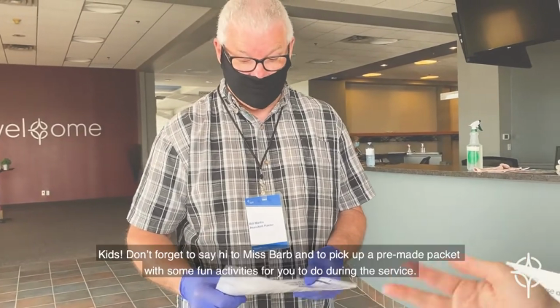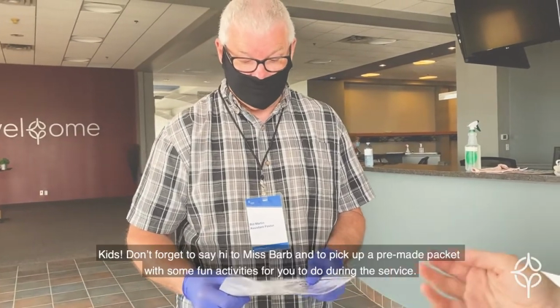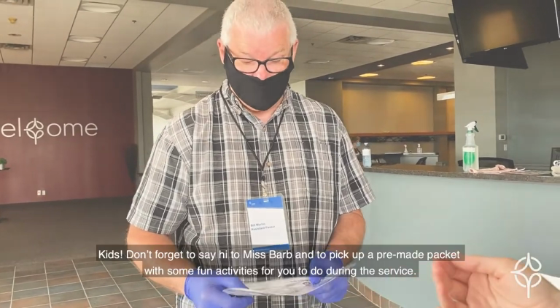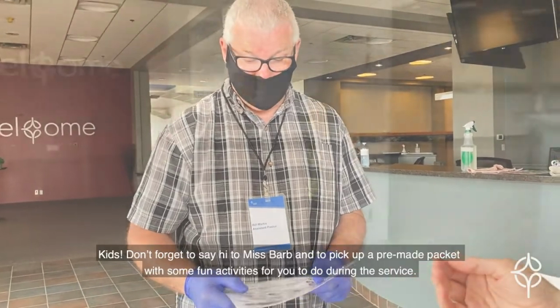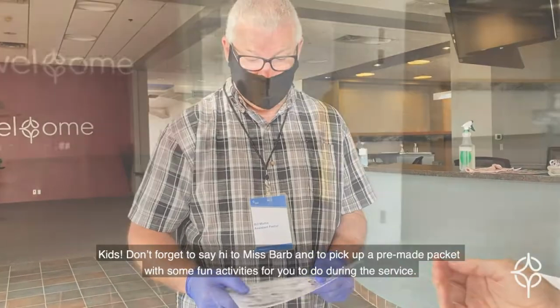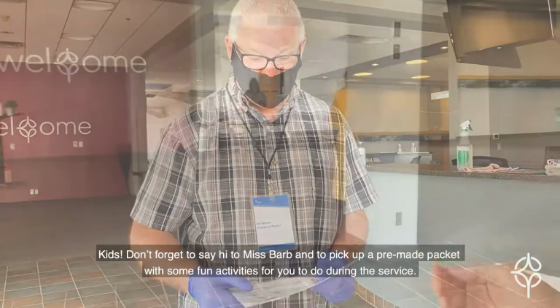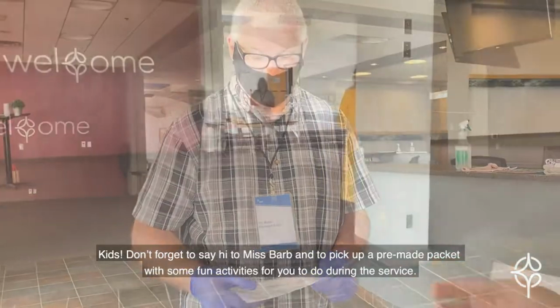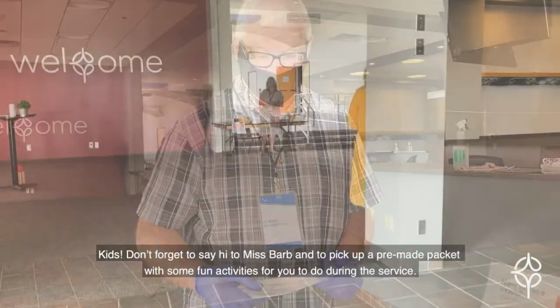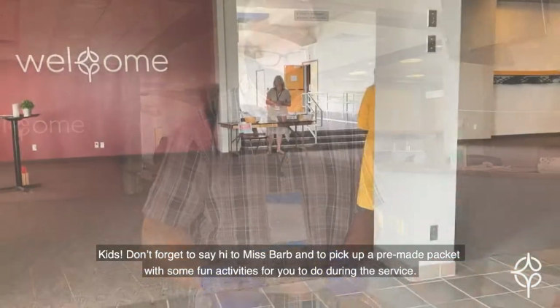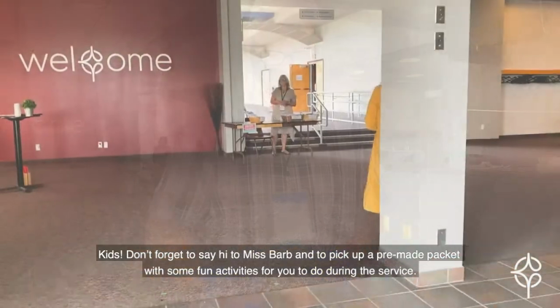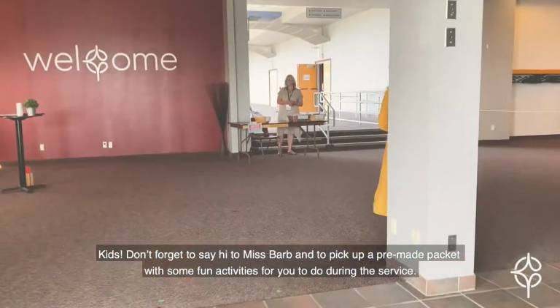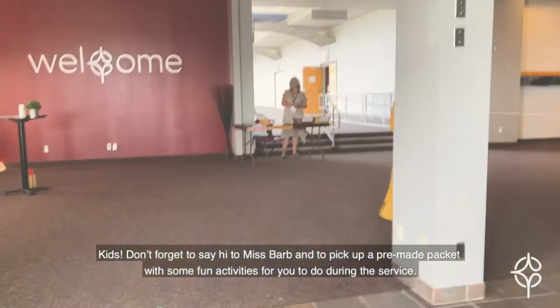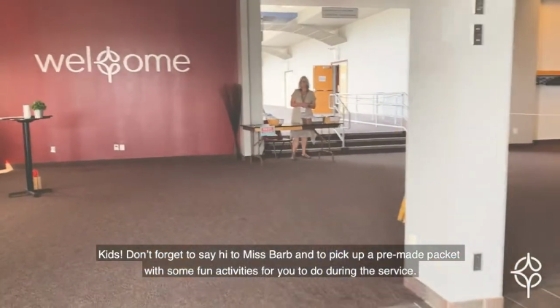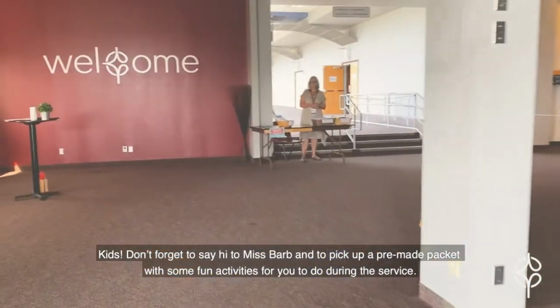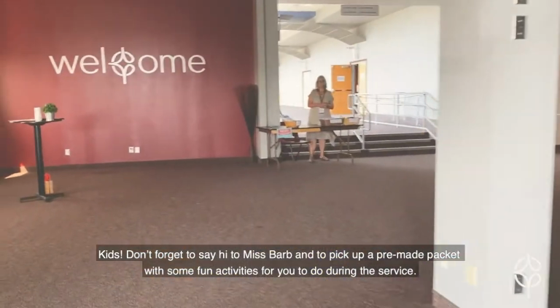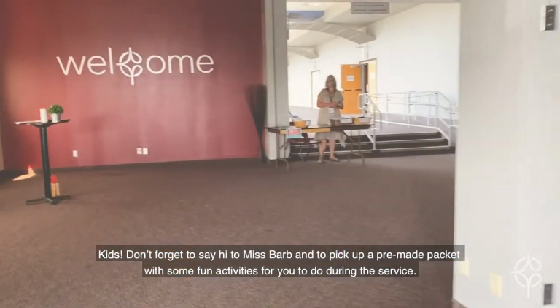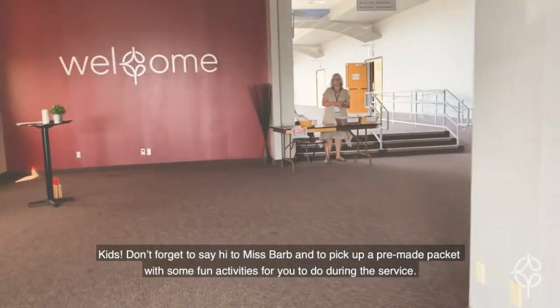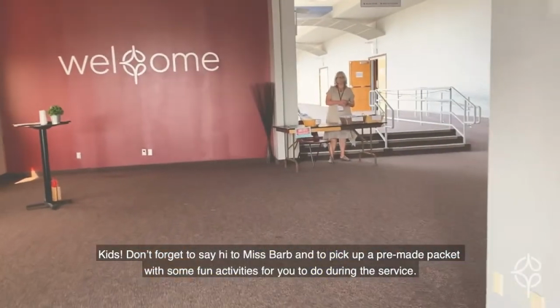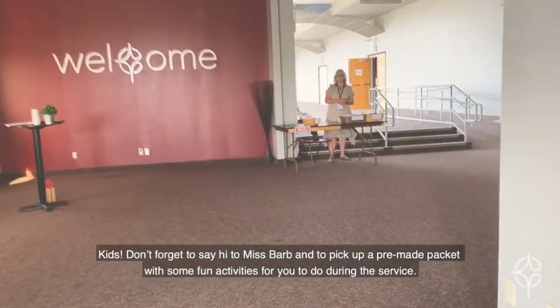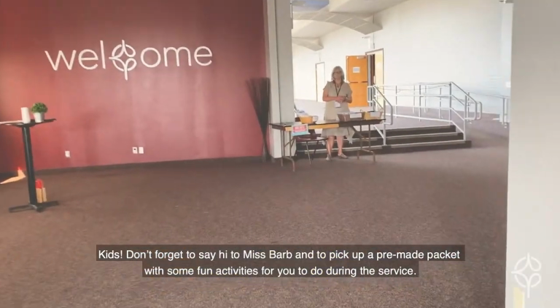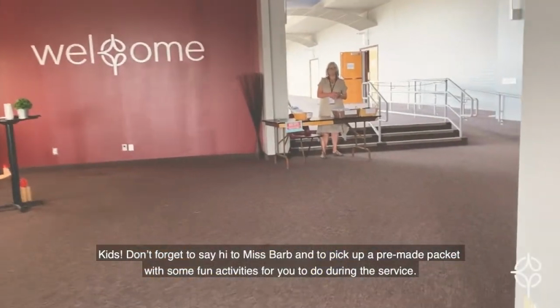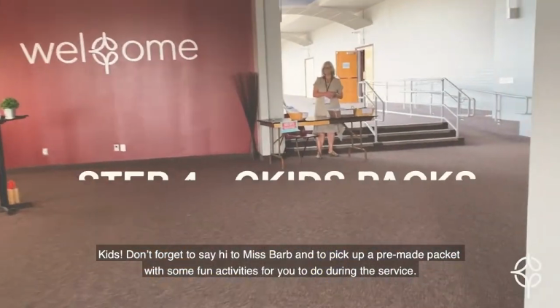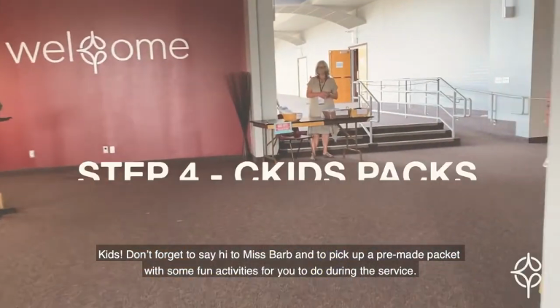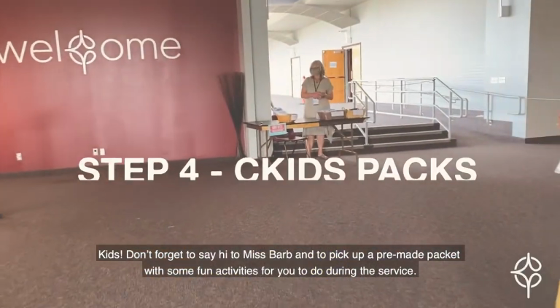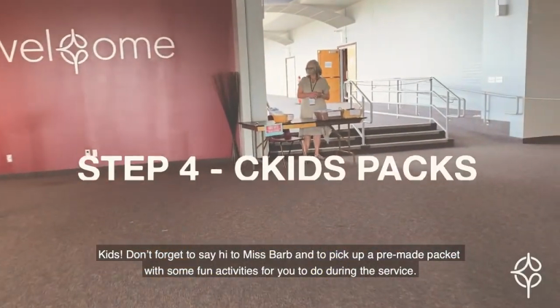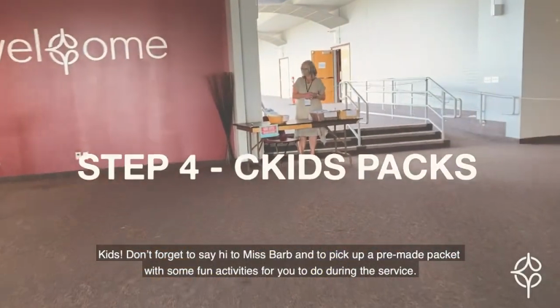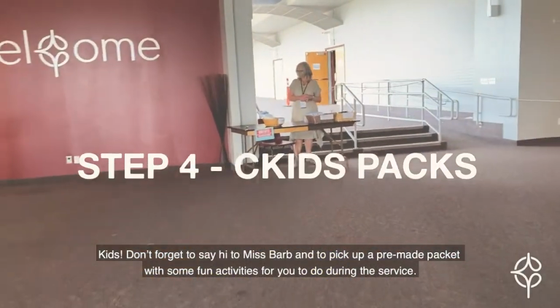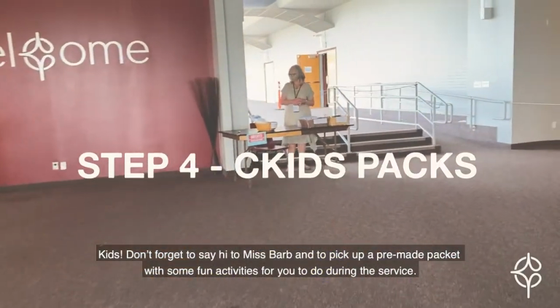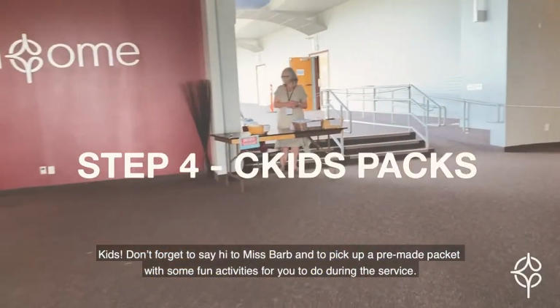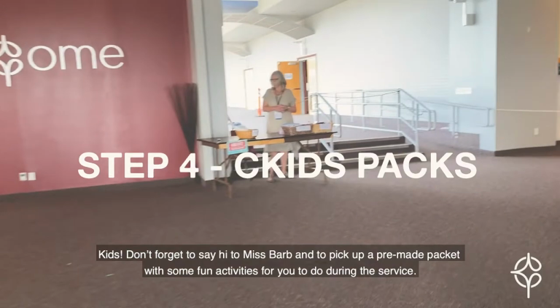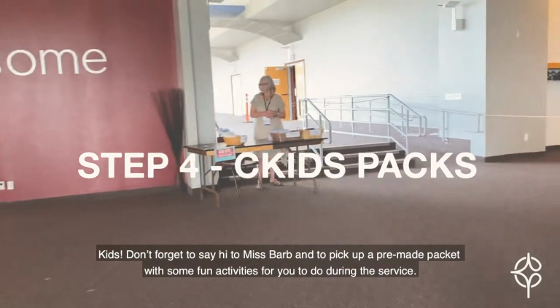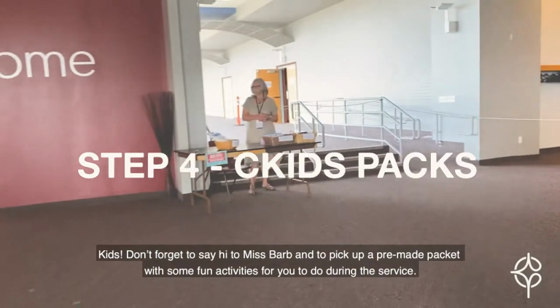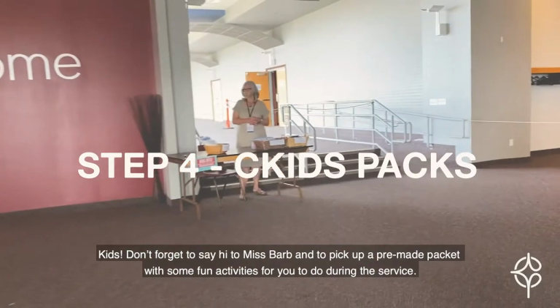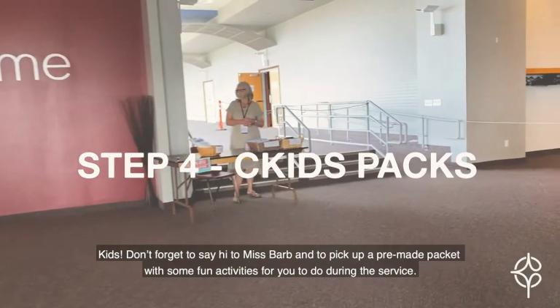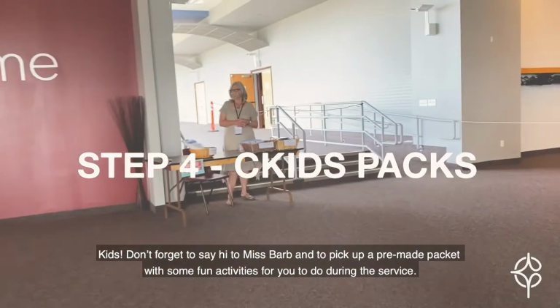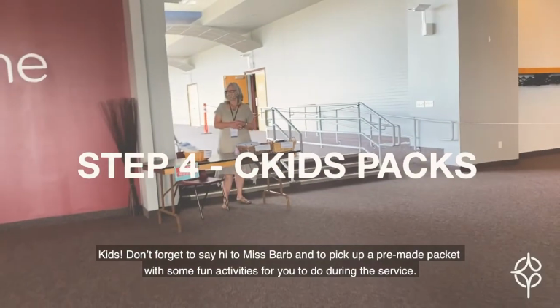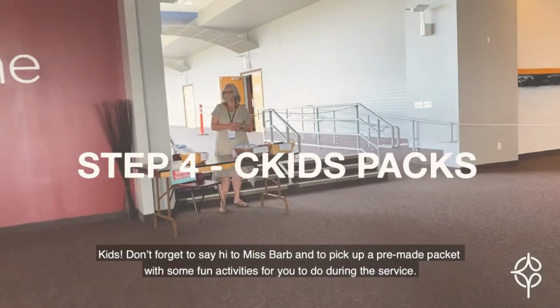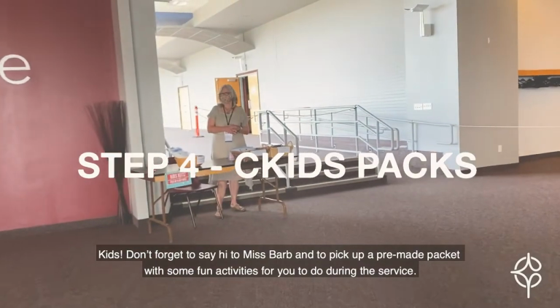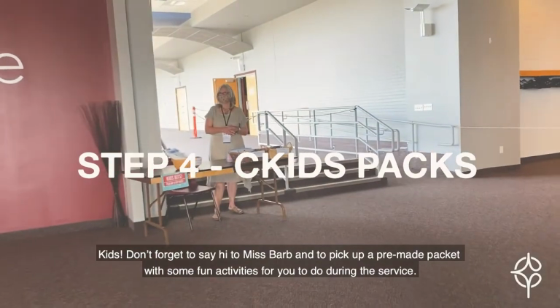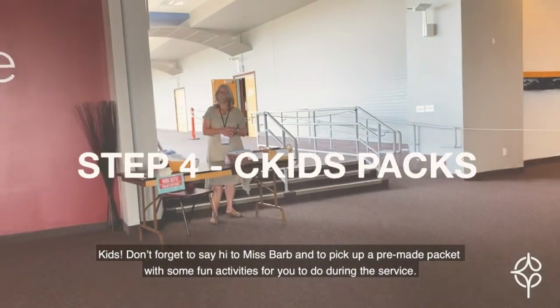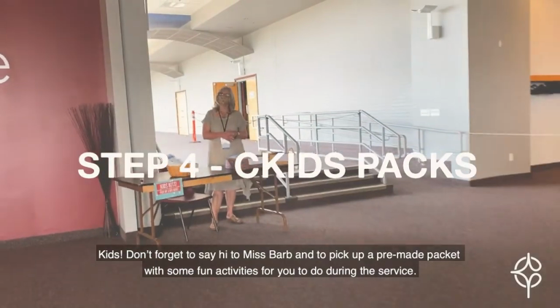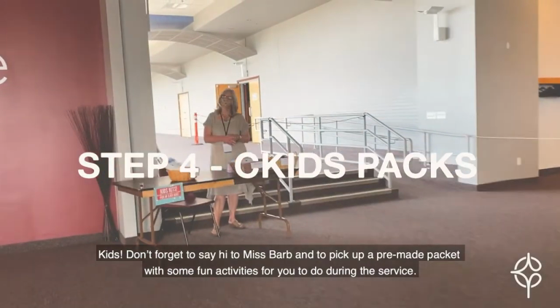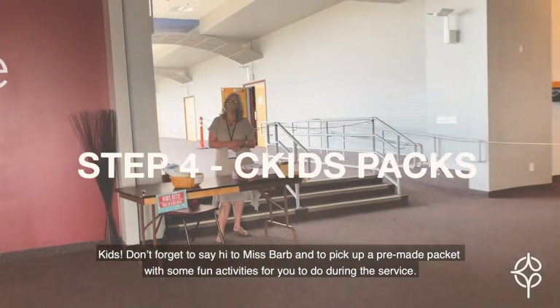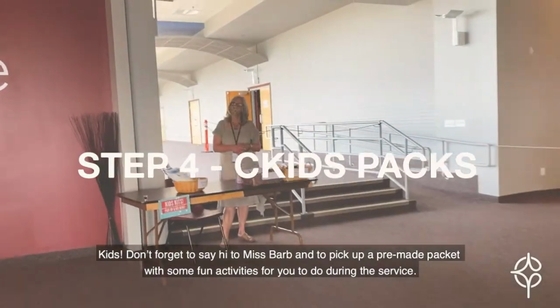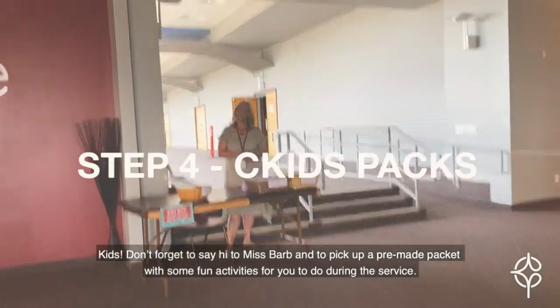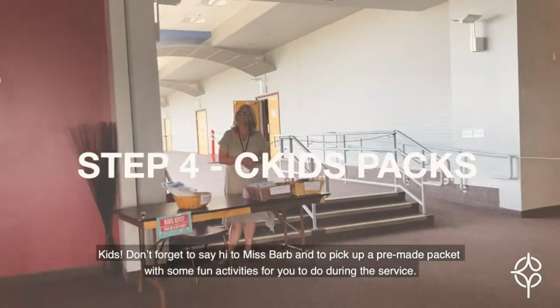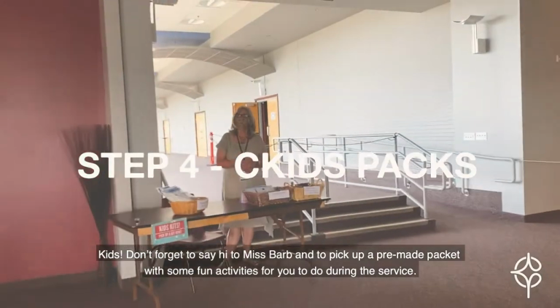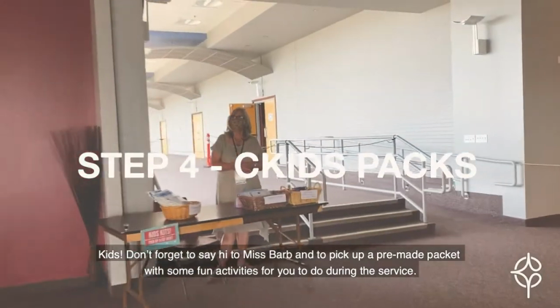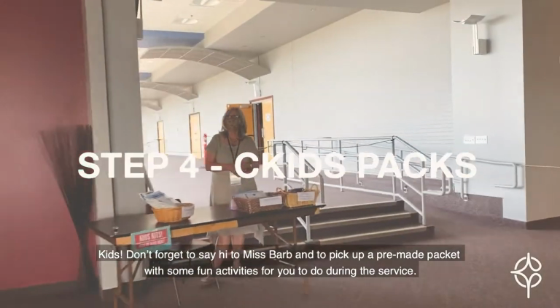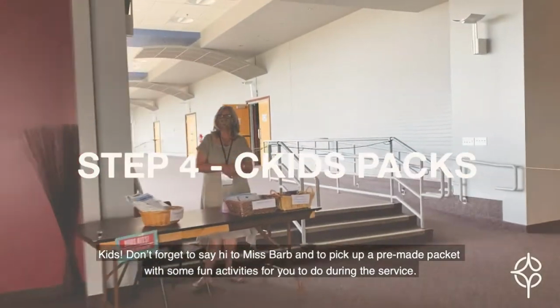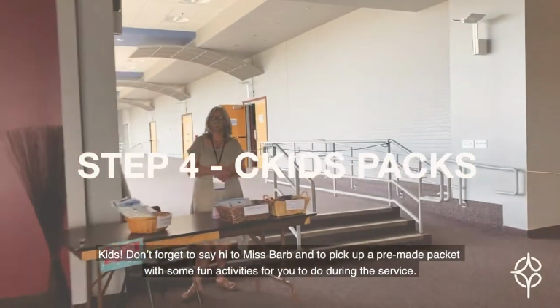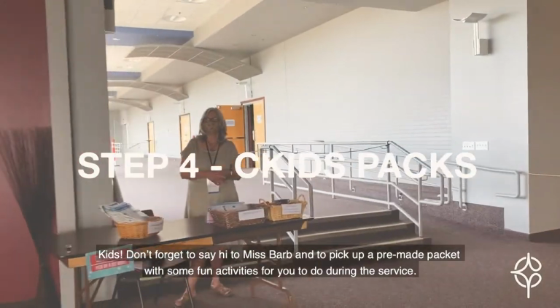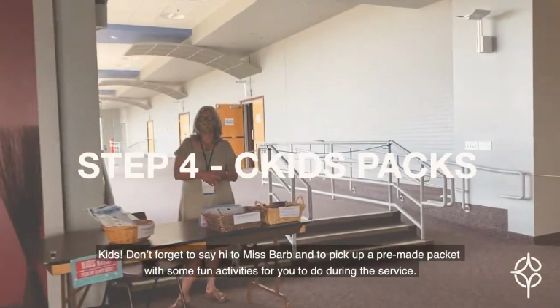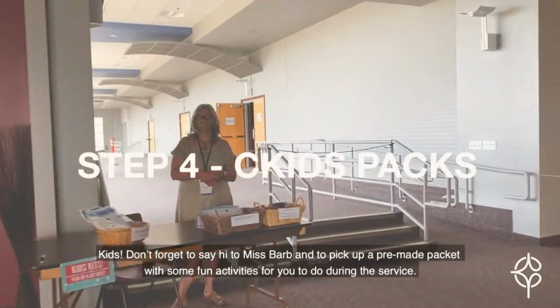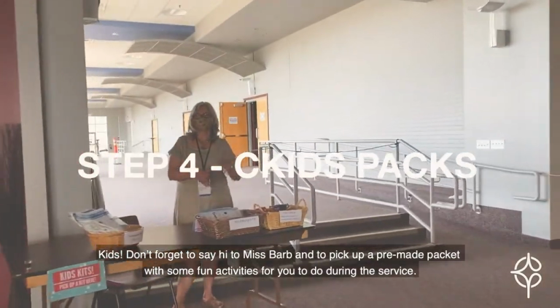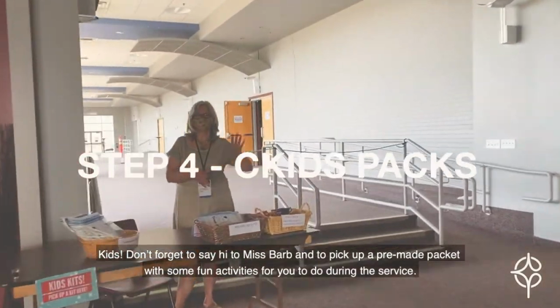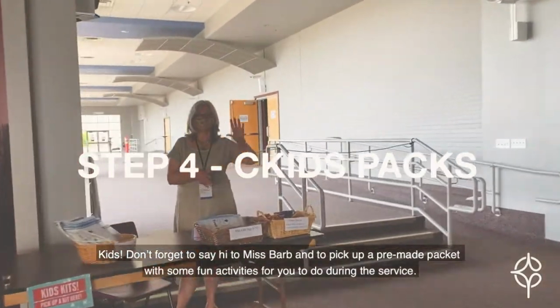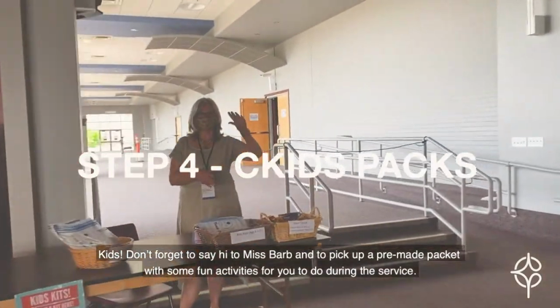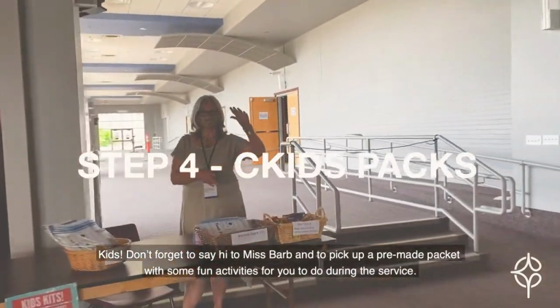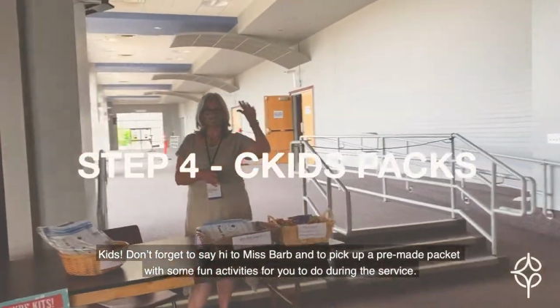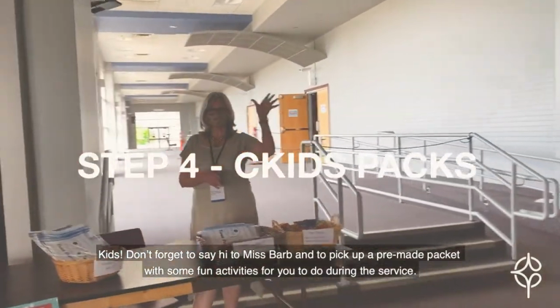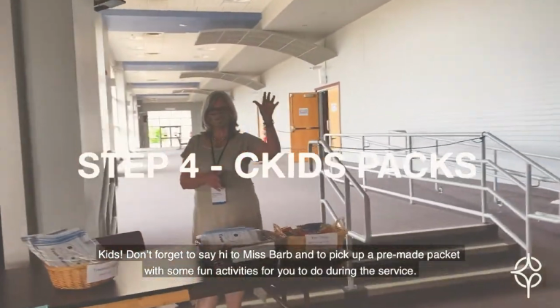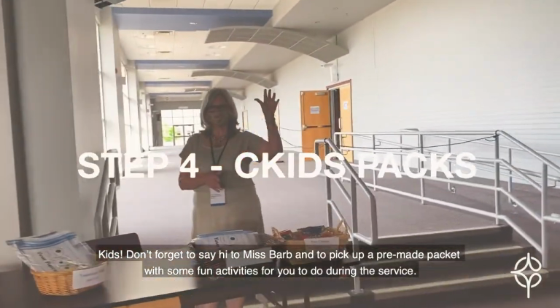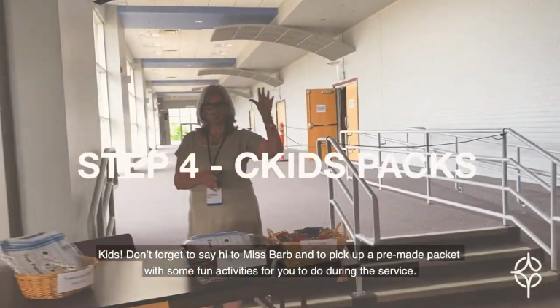Kids, don't forget to say hi to Ms. Barb and to pick up a pre-made packet with some fun activities for you to do during the service.